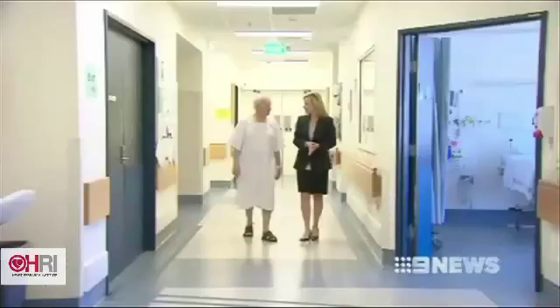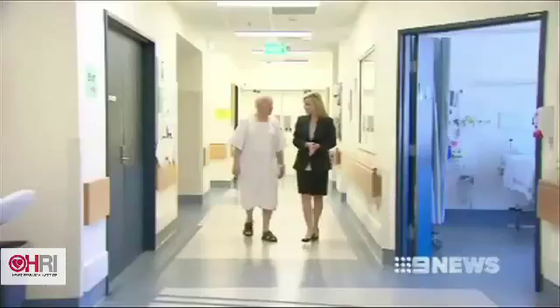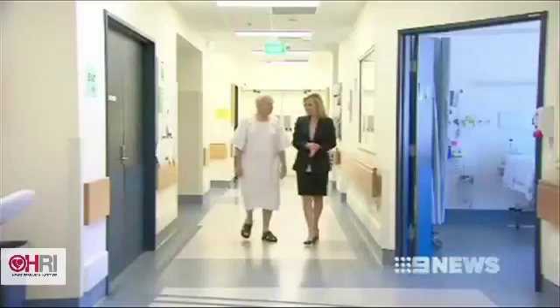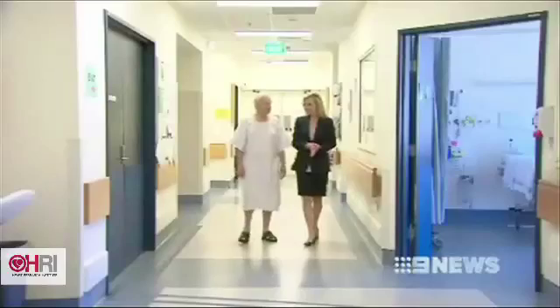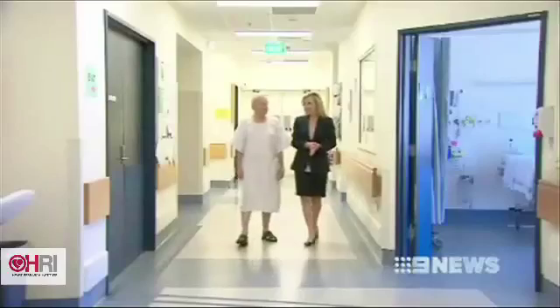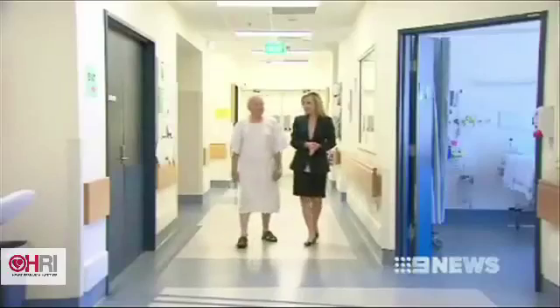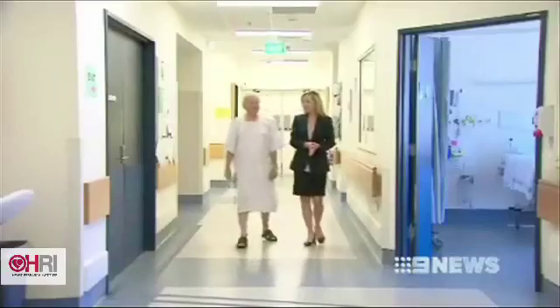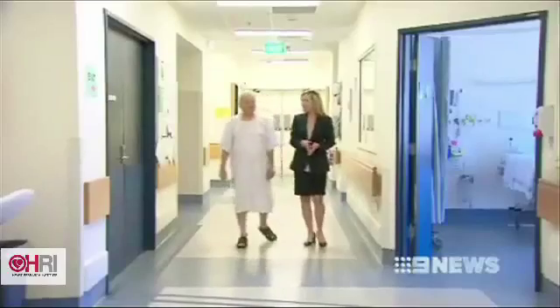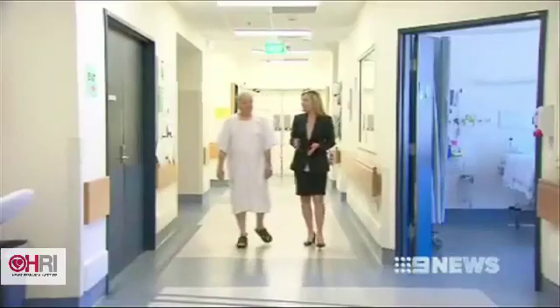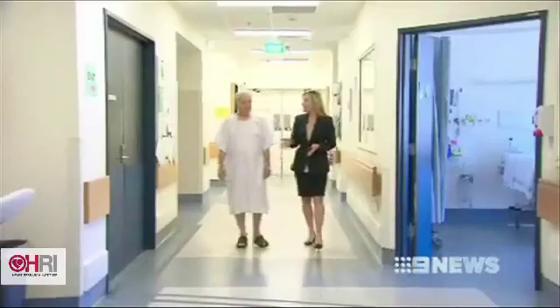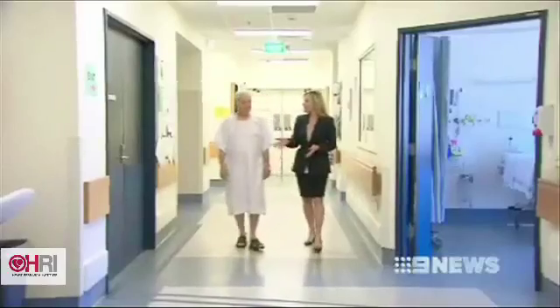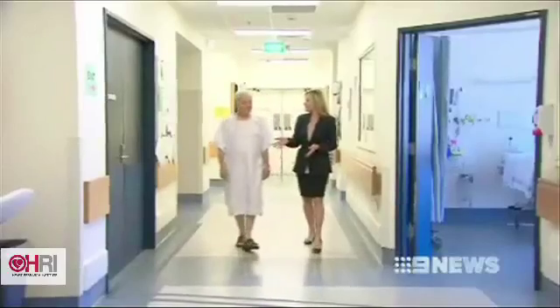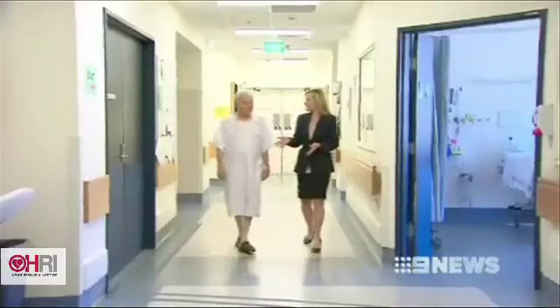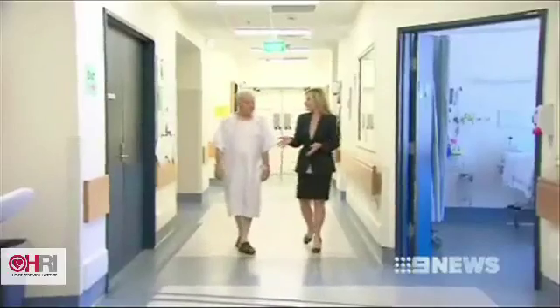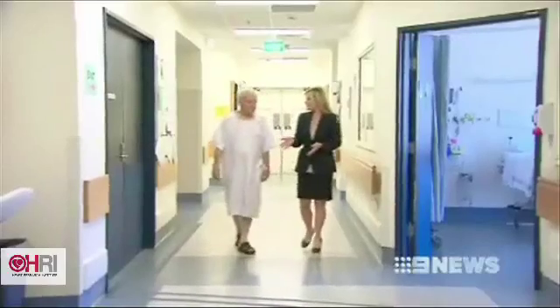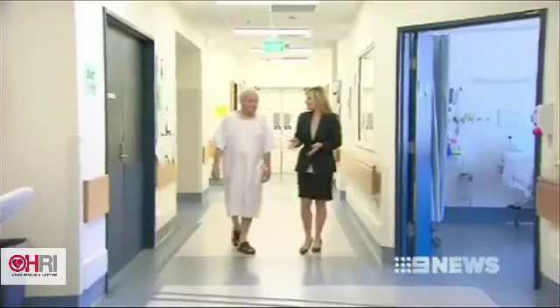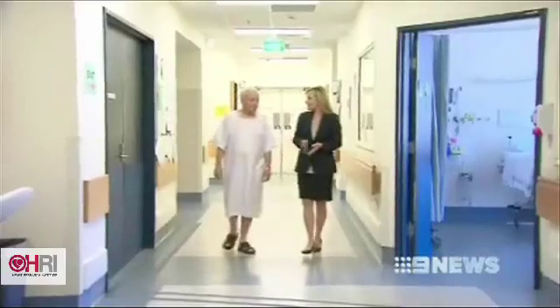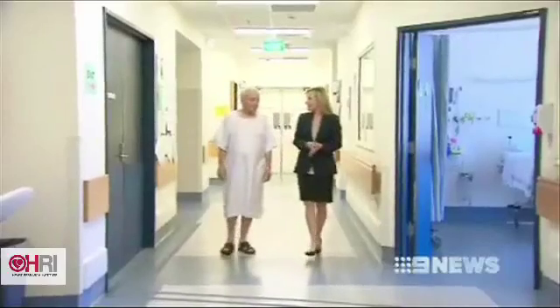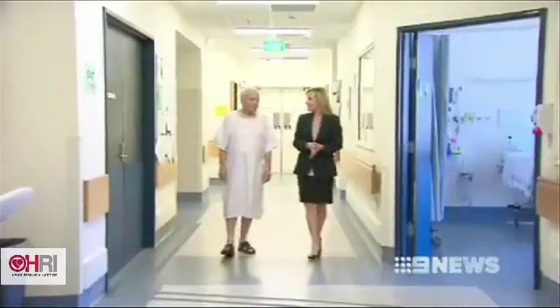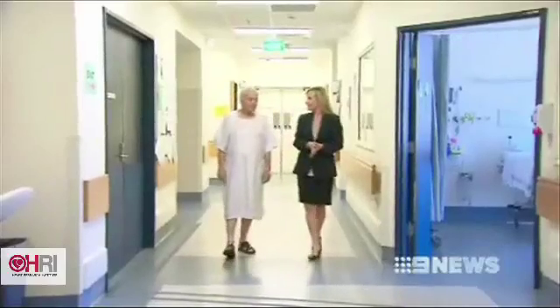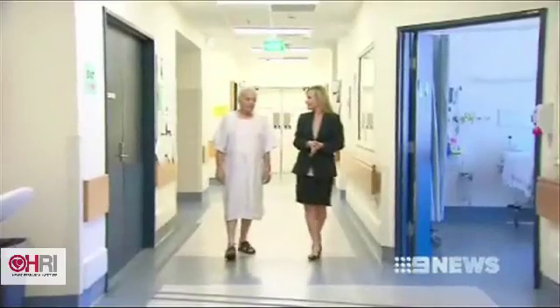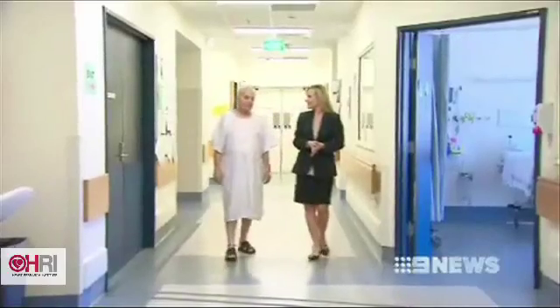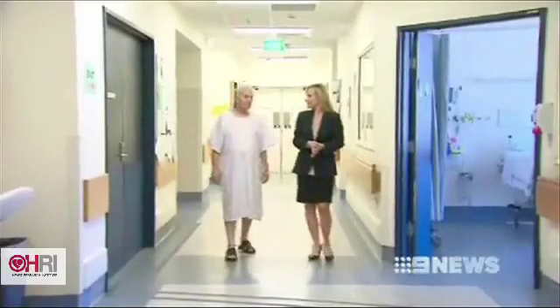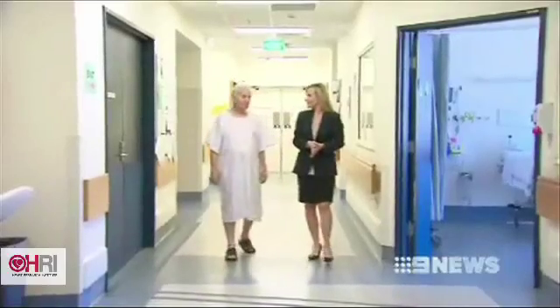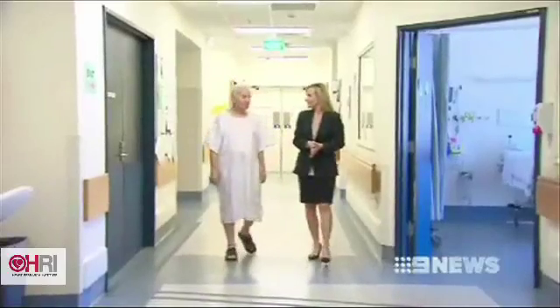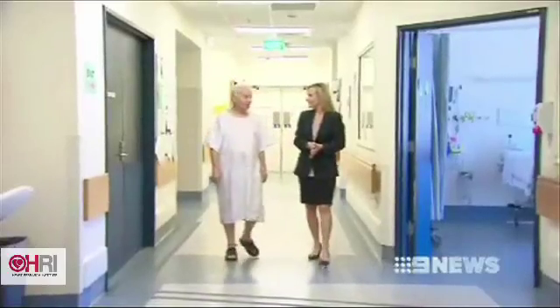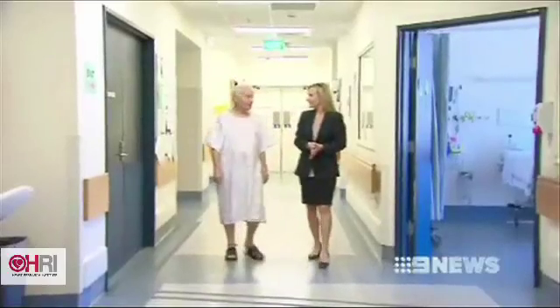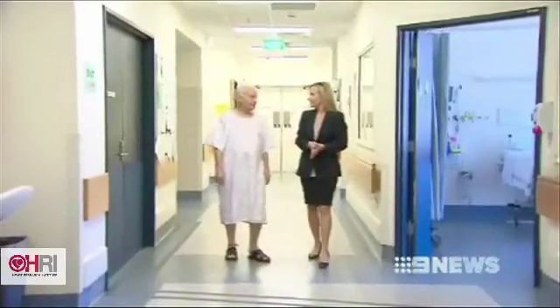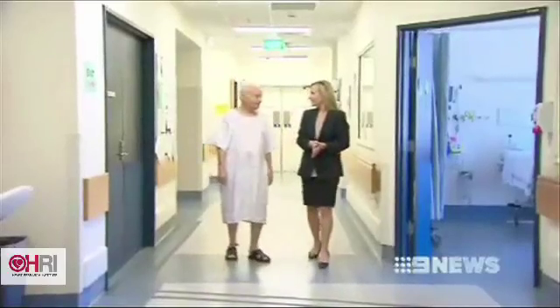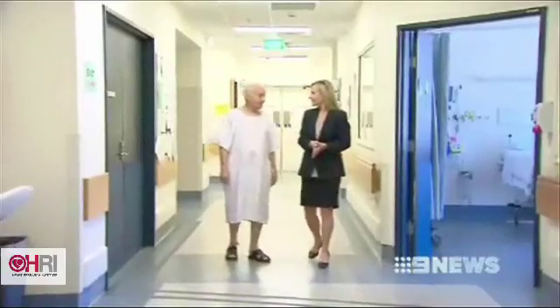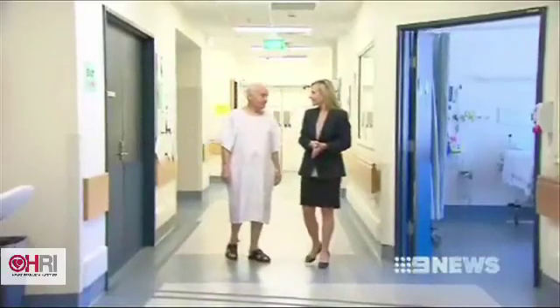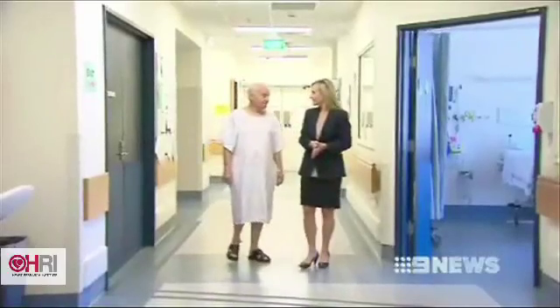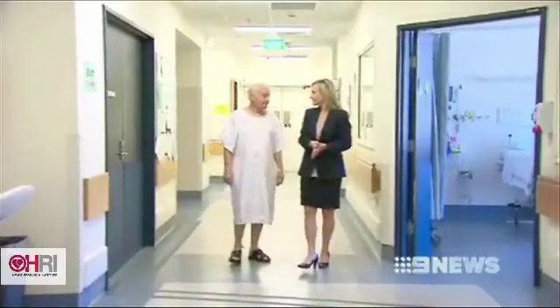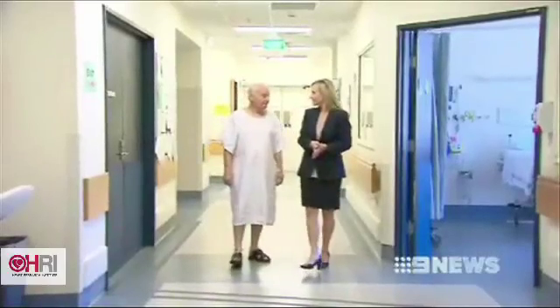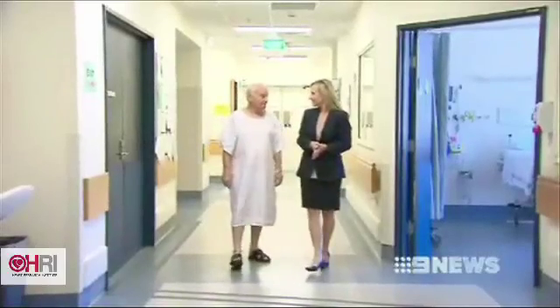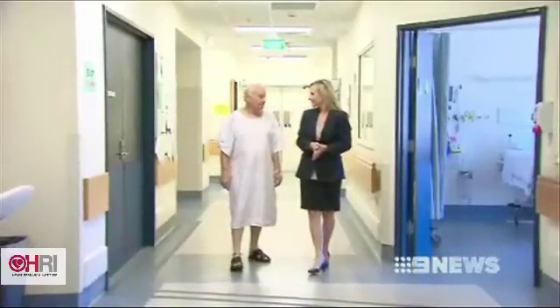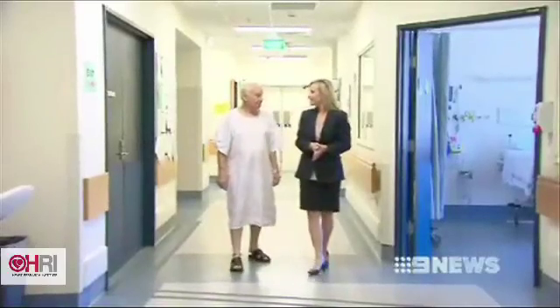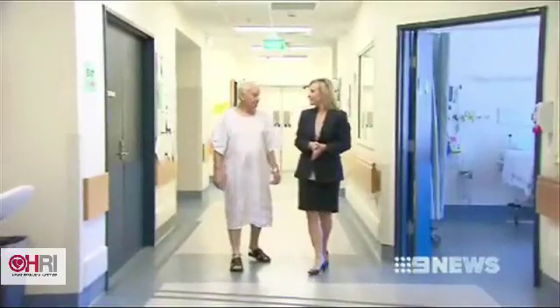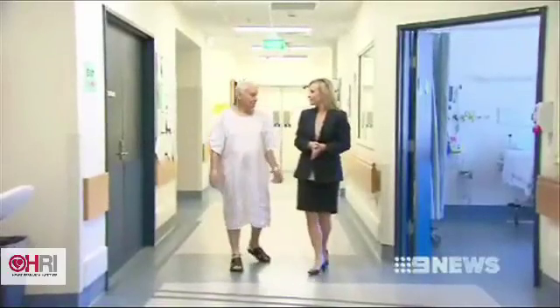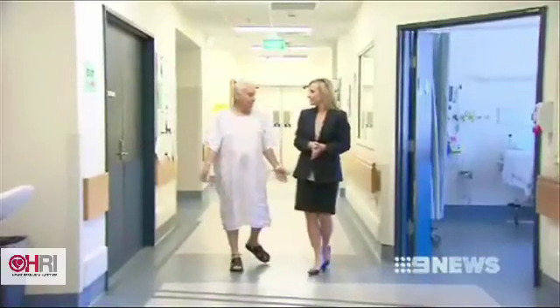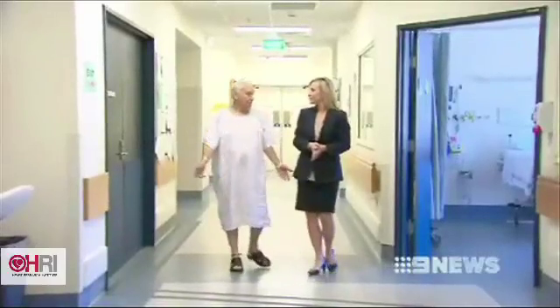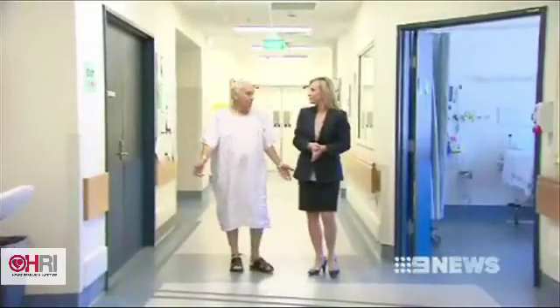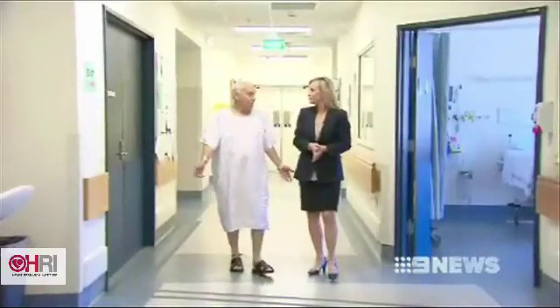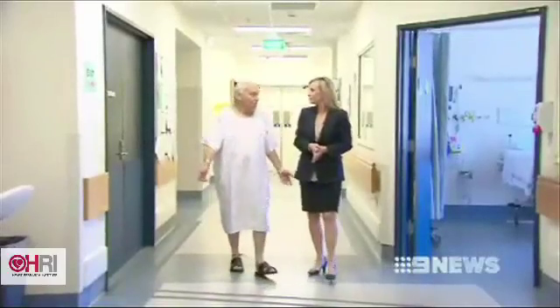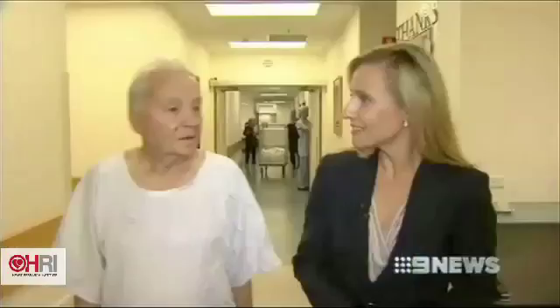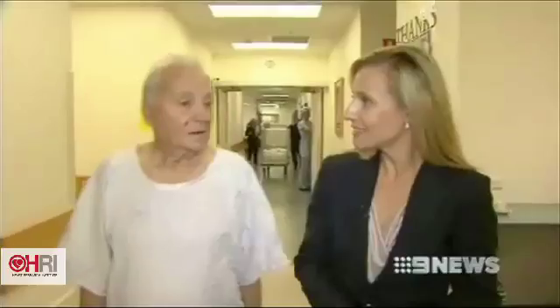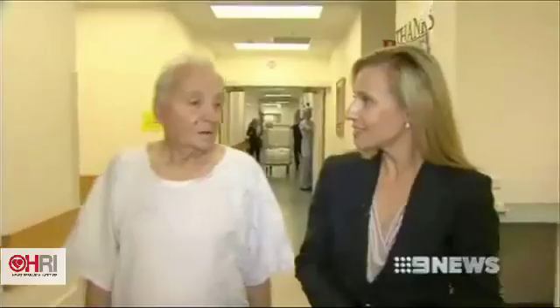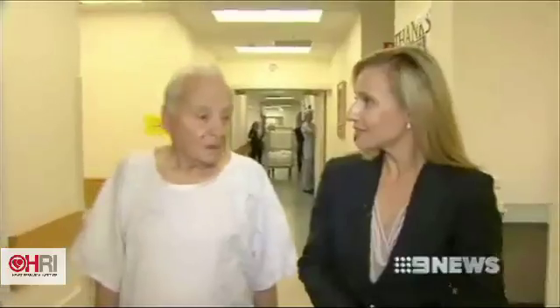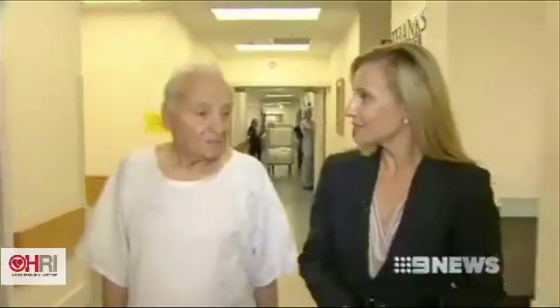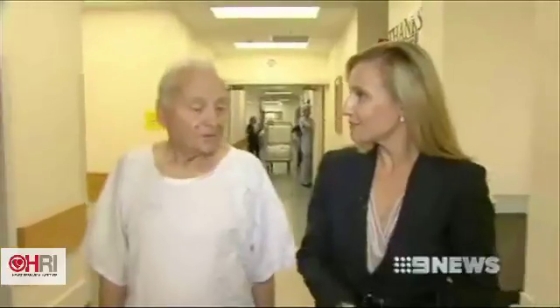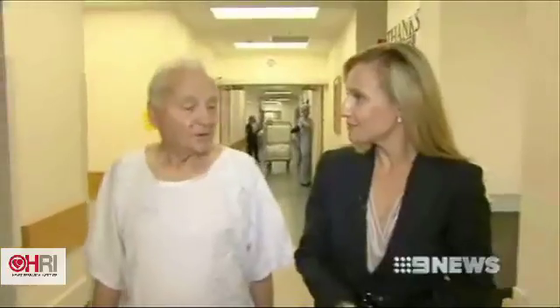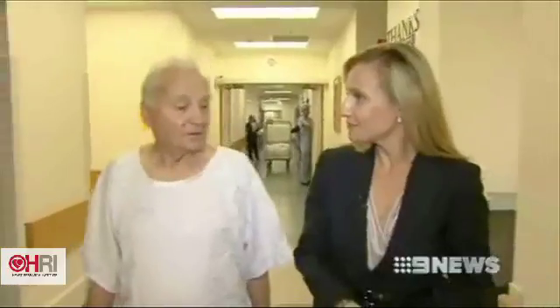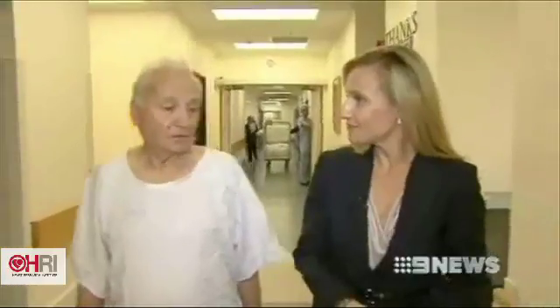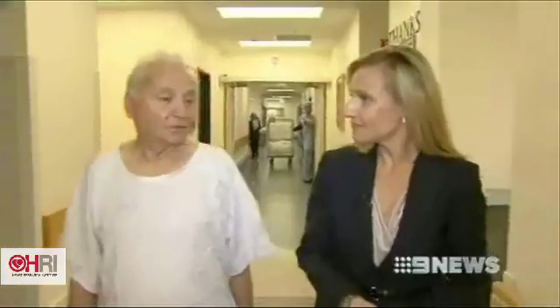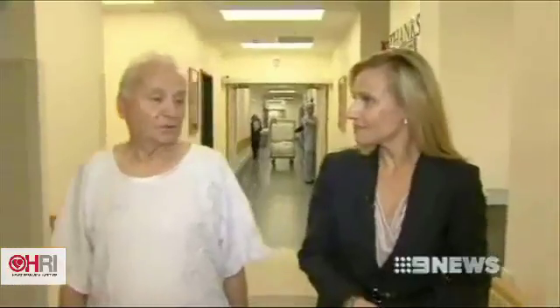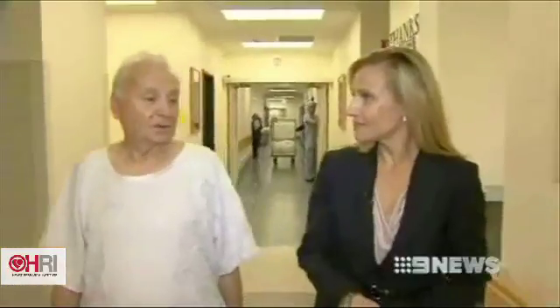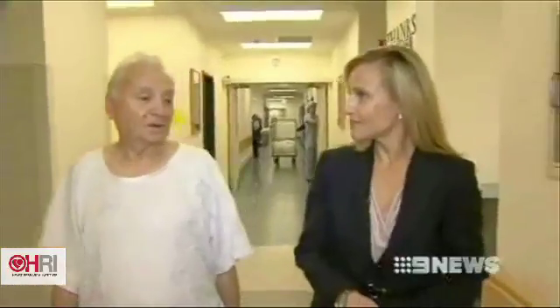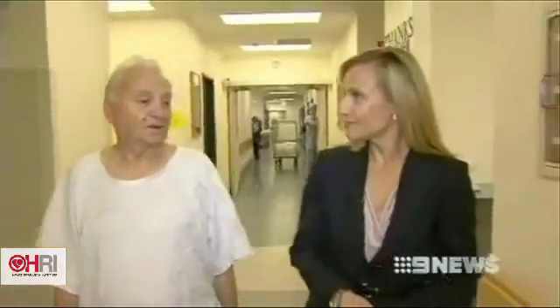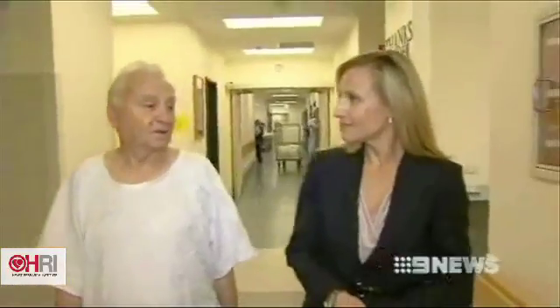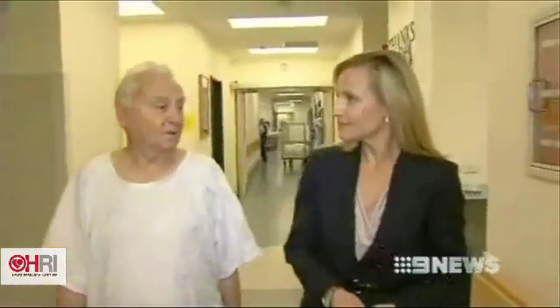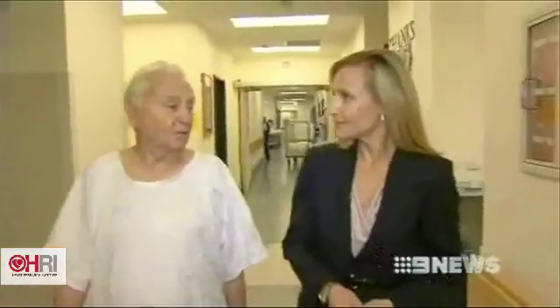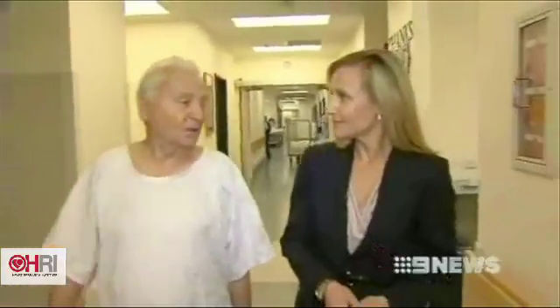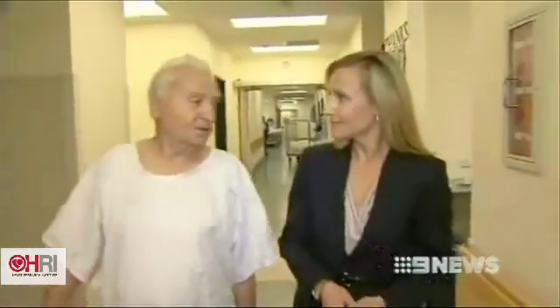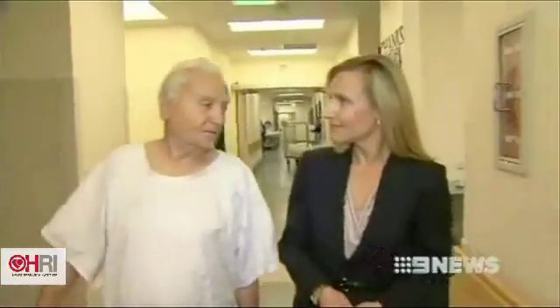A day after his procedure, Giuseppe is back walking and on top of the world. He says he's feeling good now — wonderful.